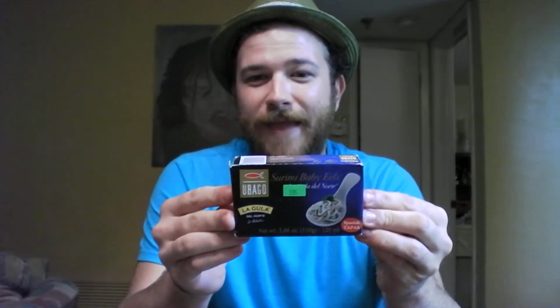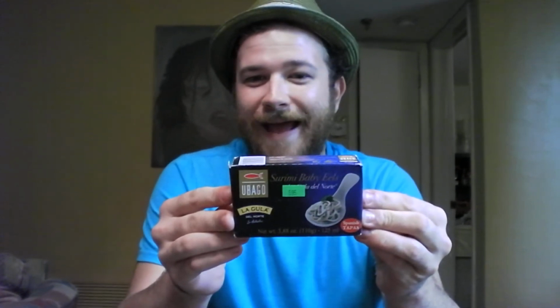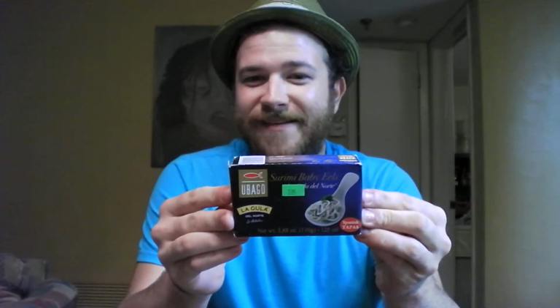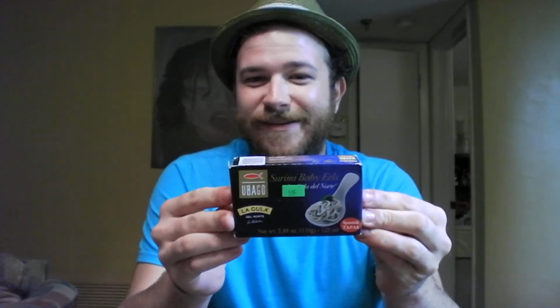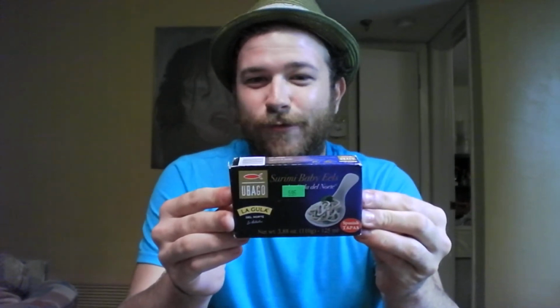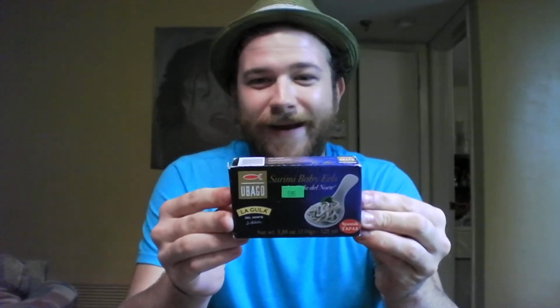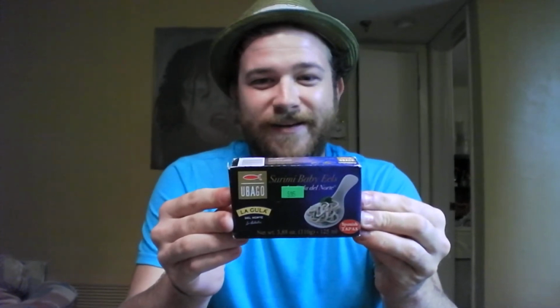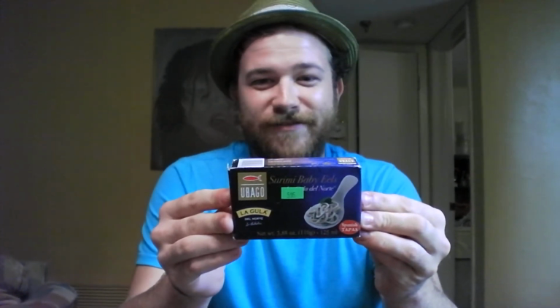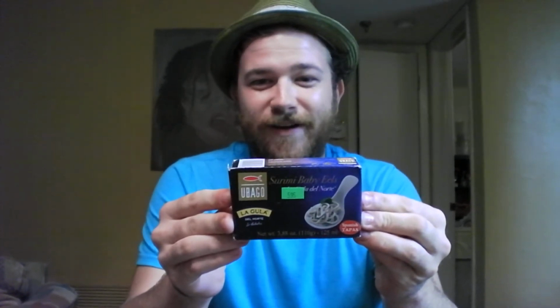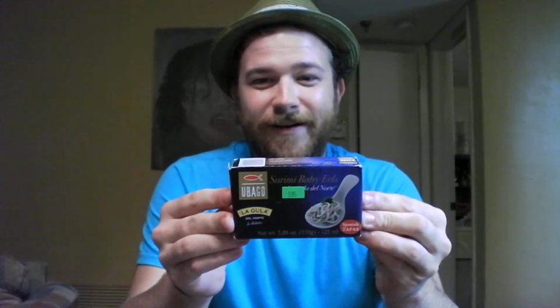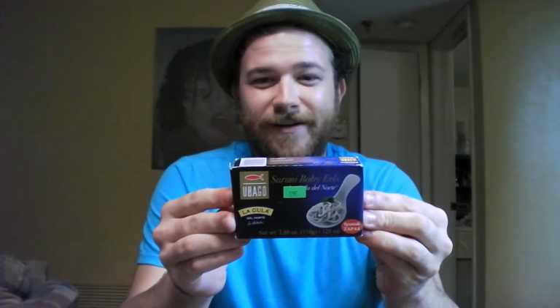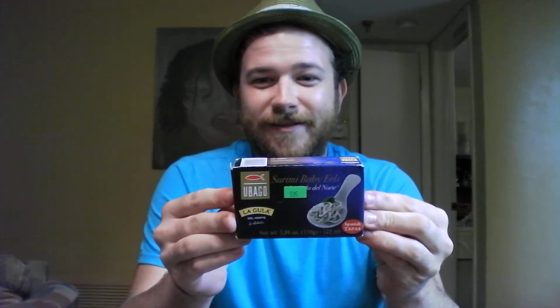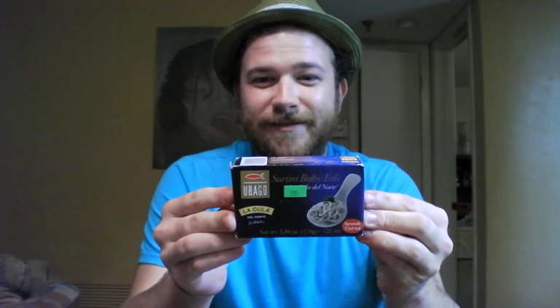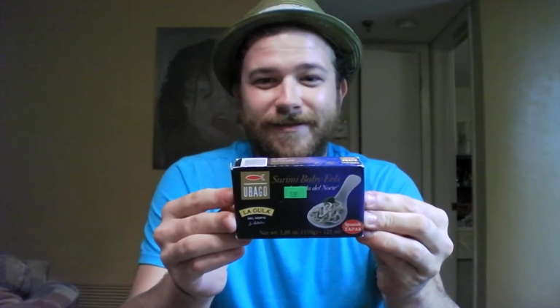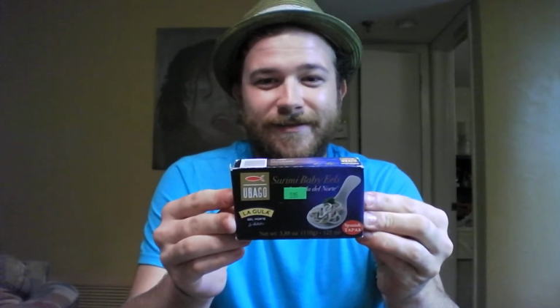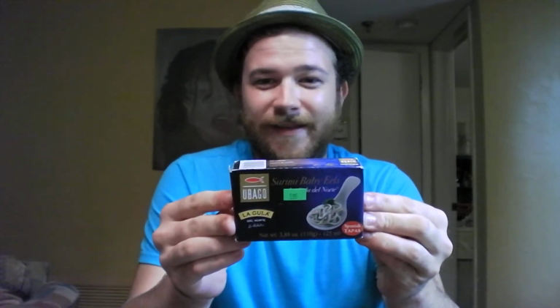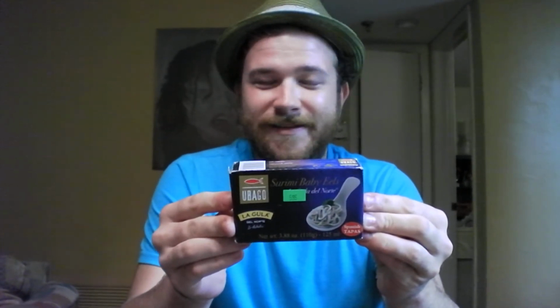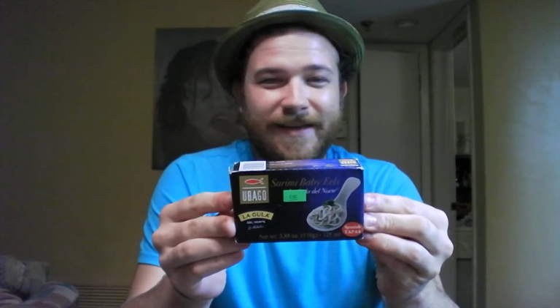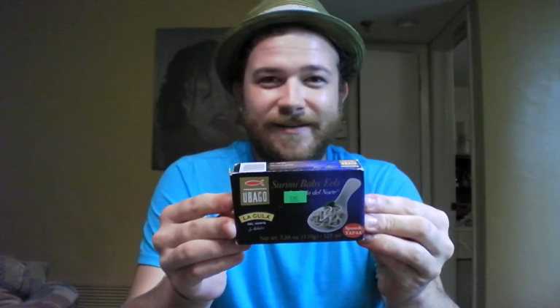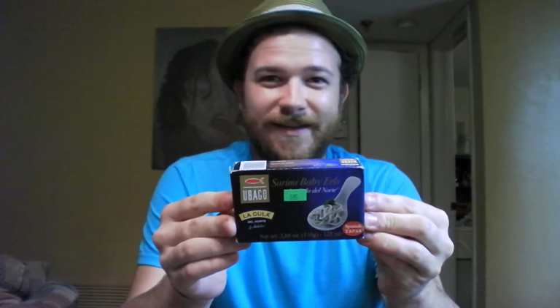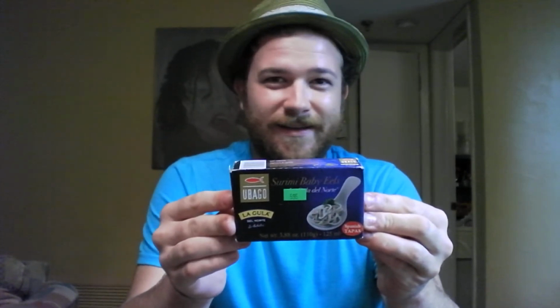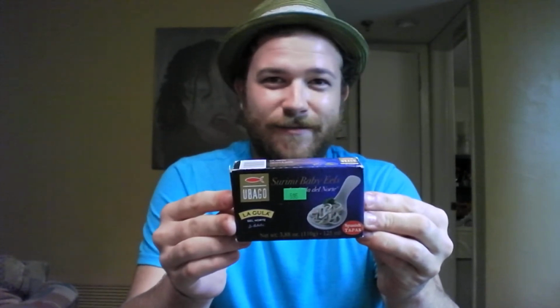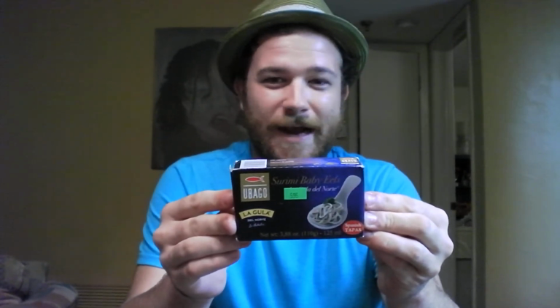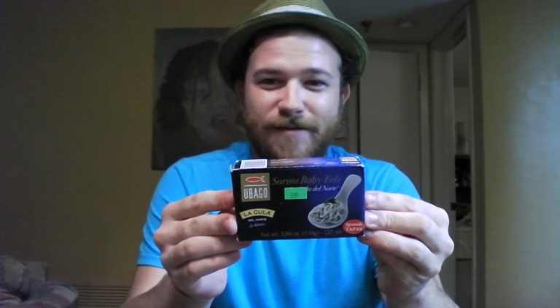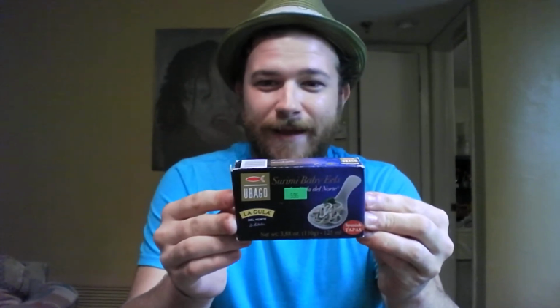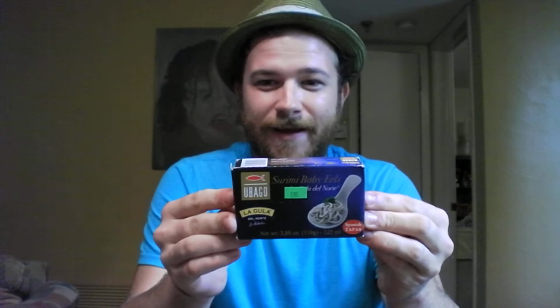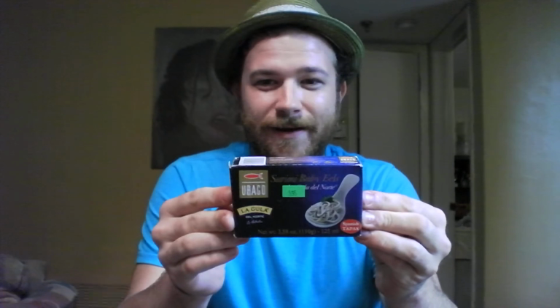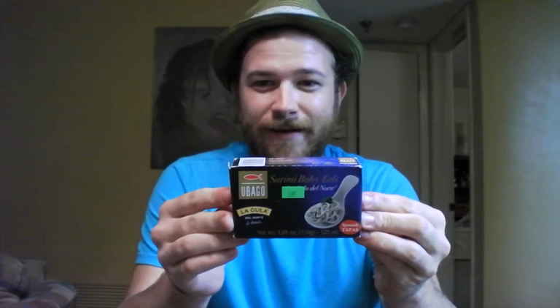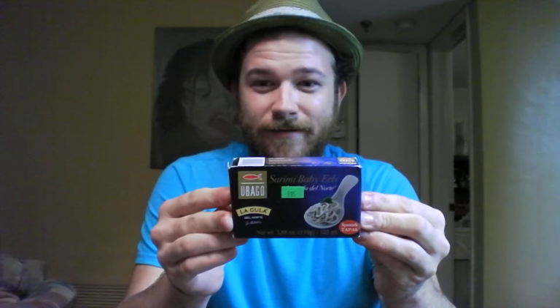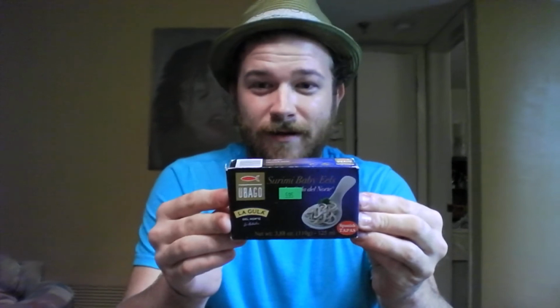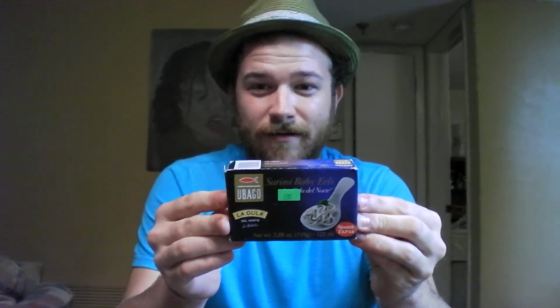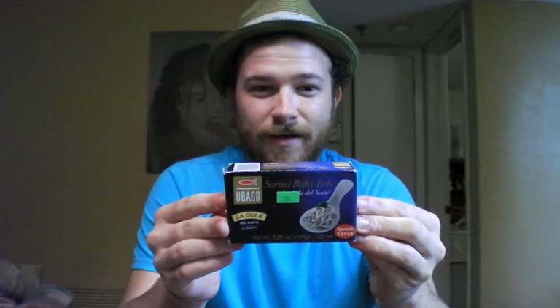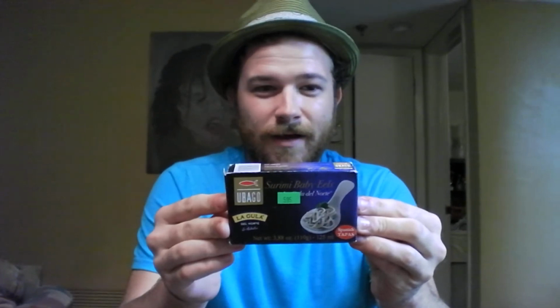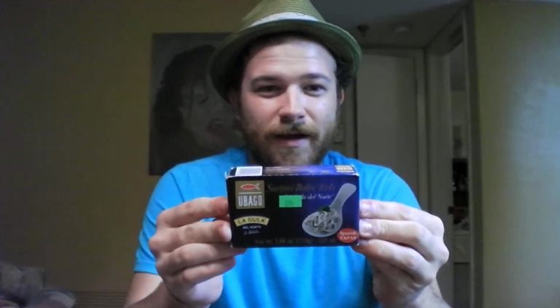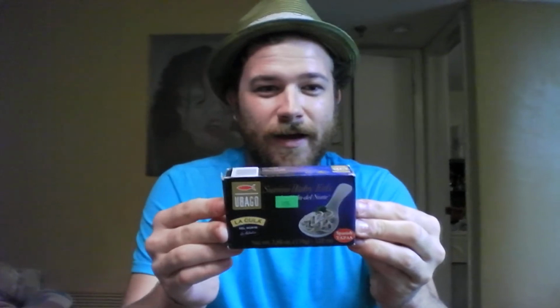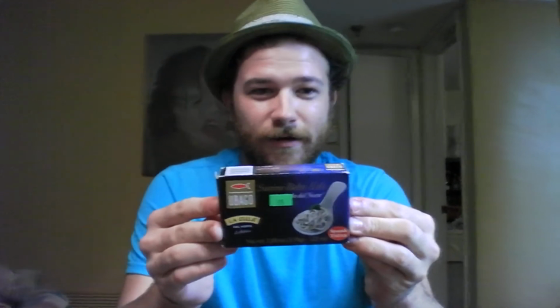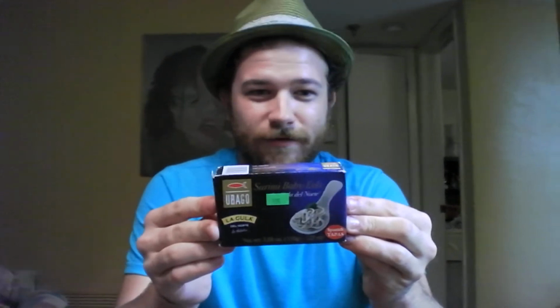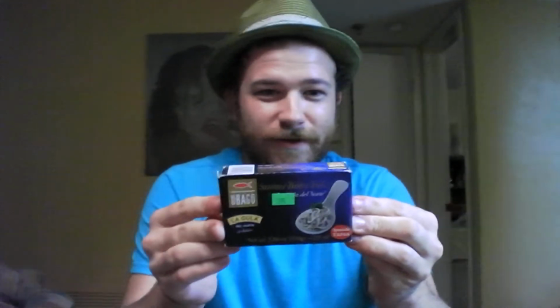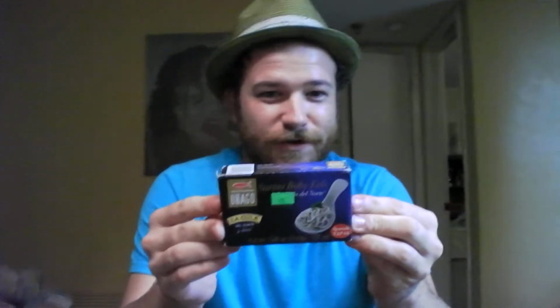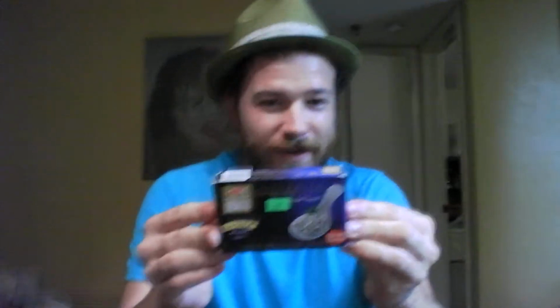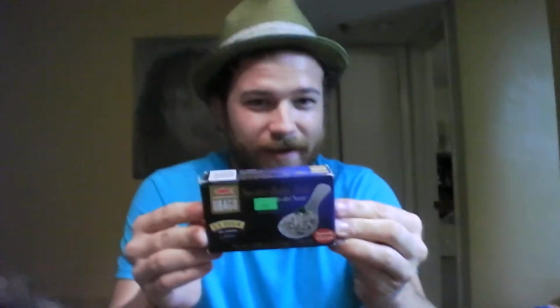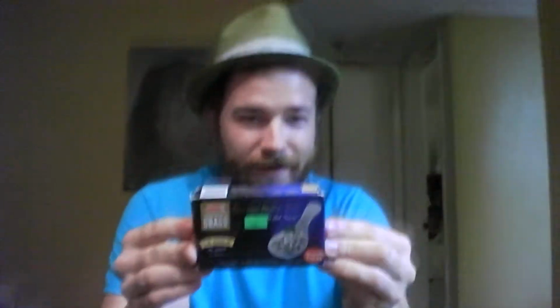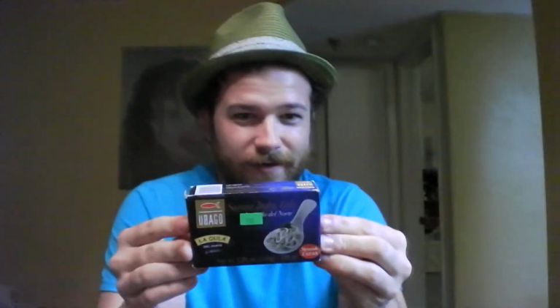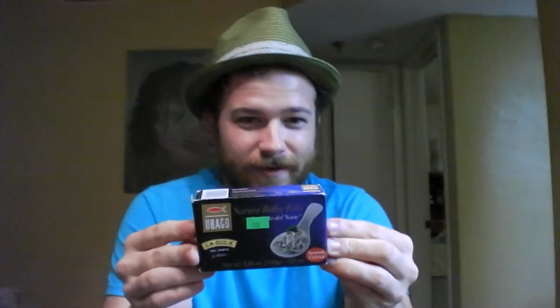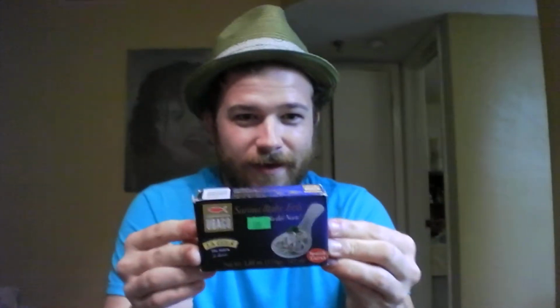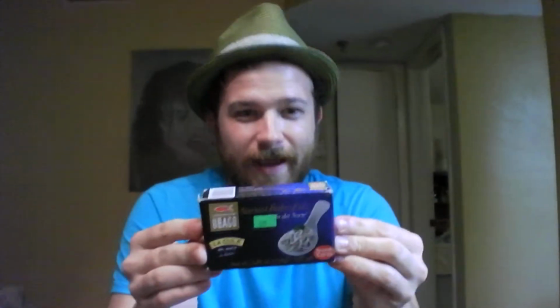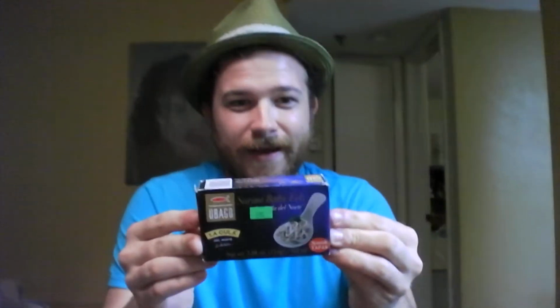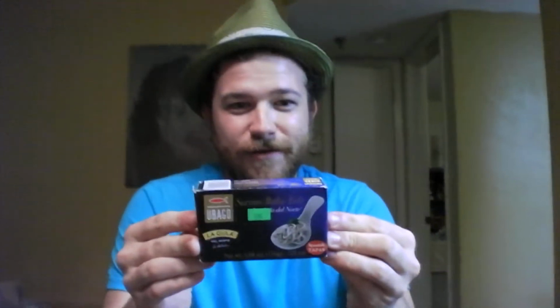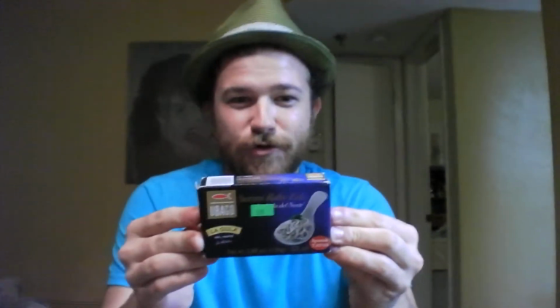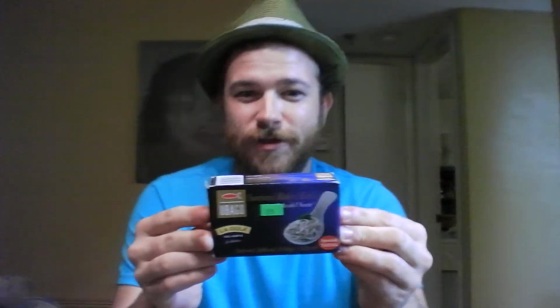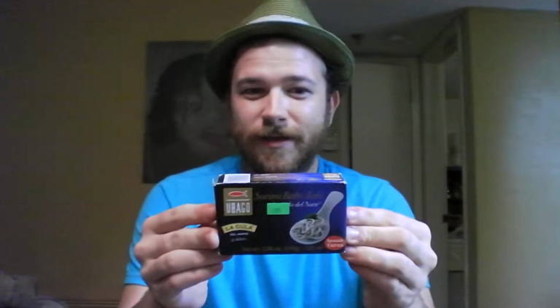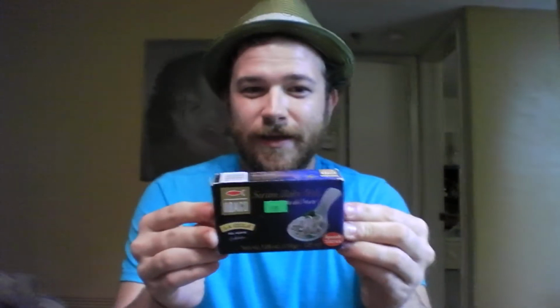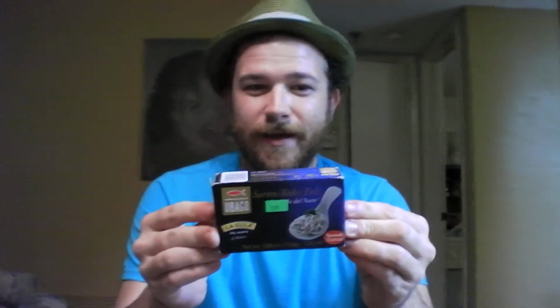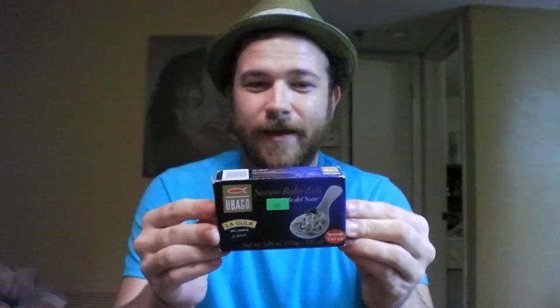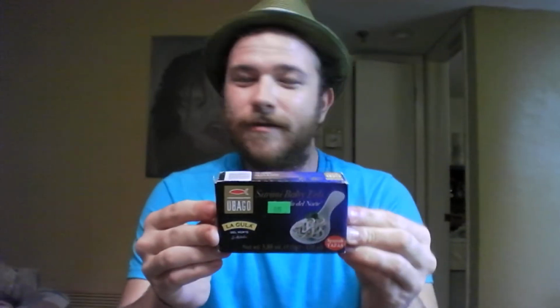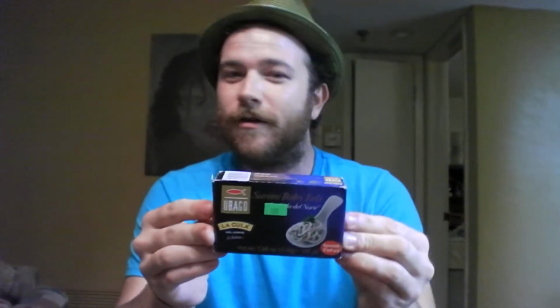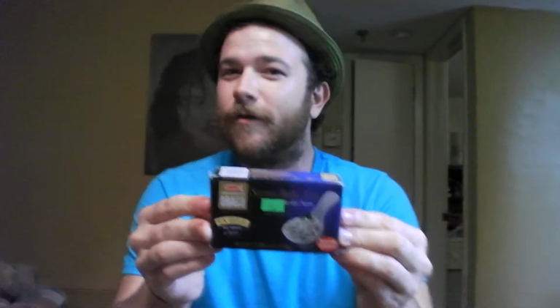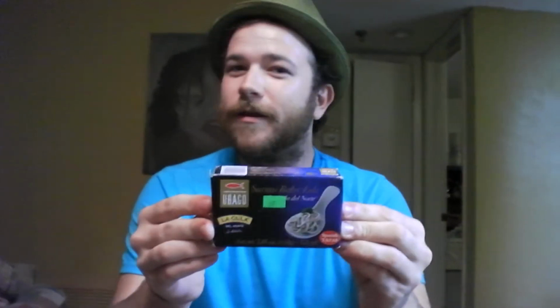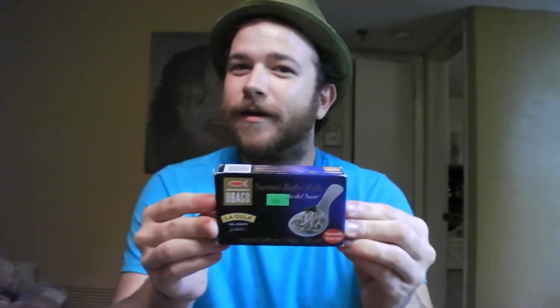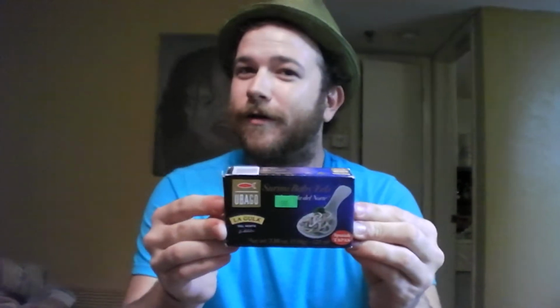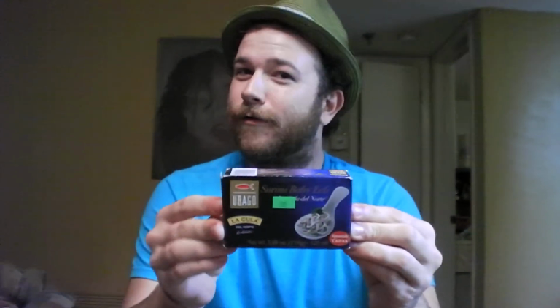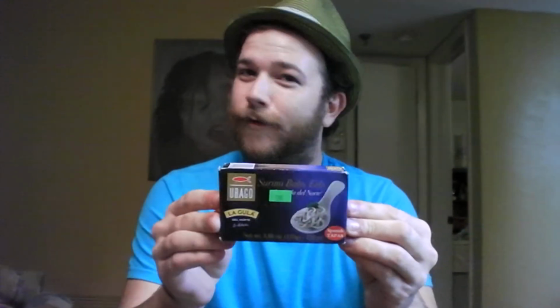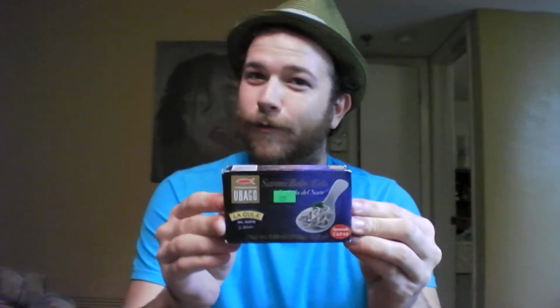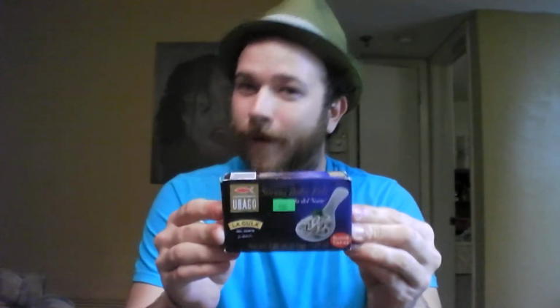Acid rectifier — that sounds like a thrash band, I don't know. Cuttlefish ink and chili and garlic aroma.